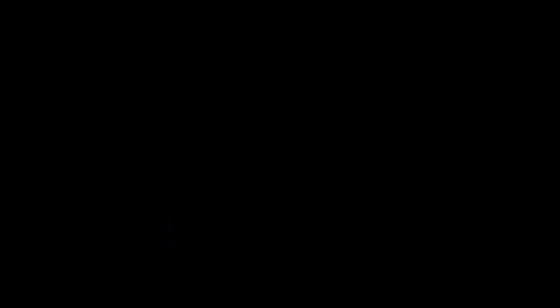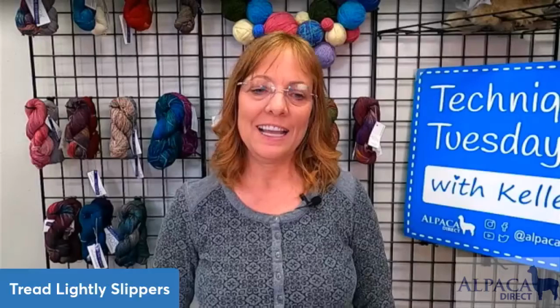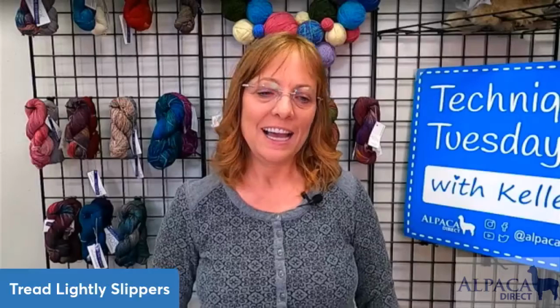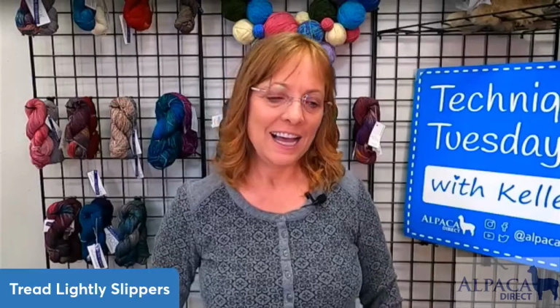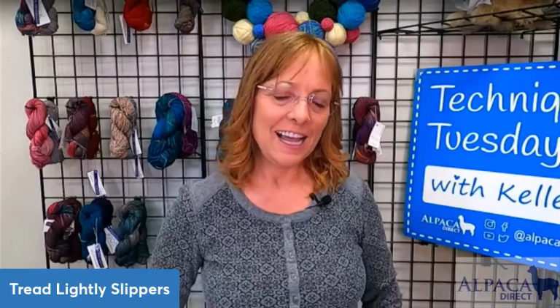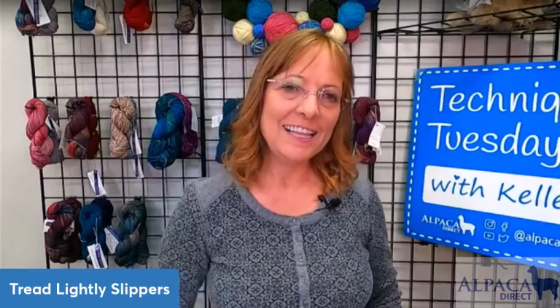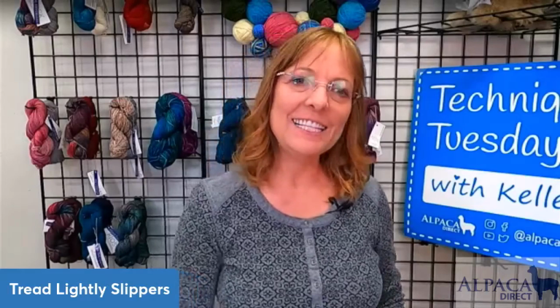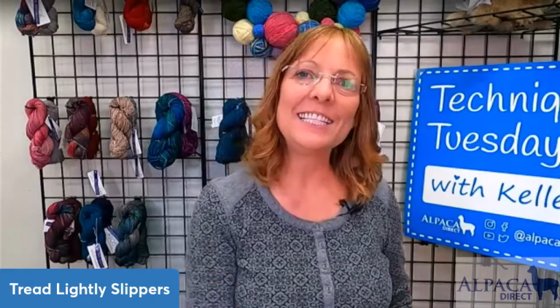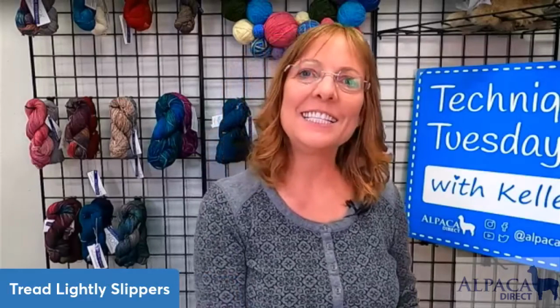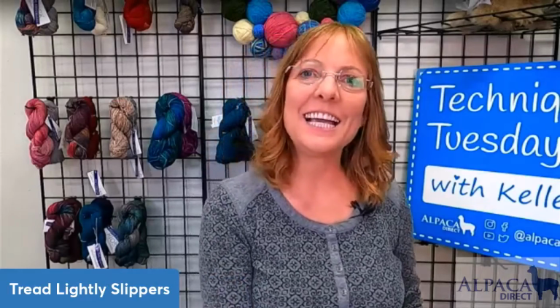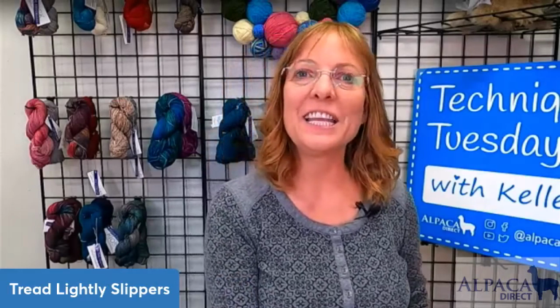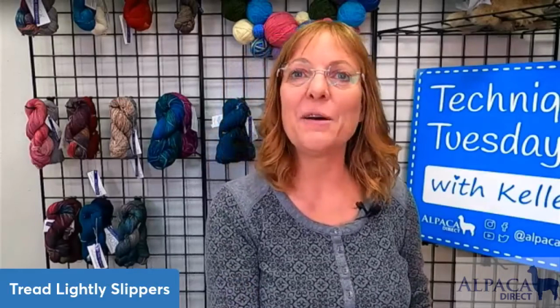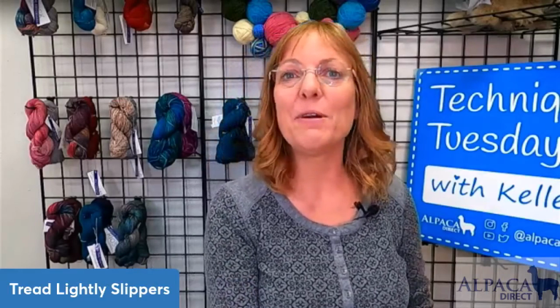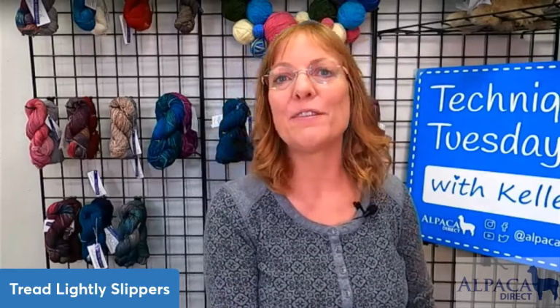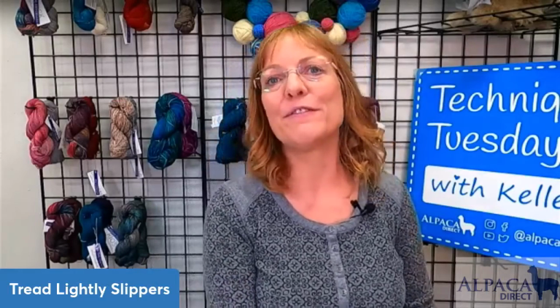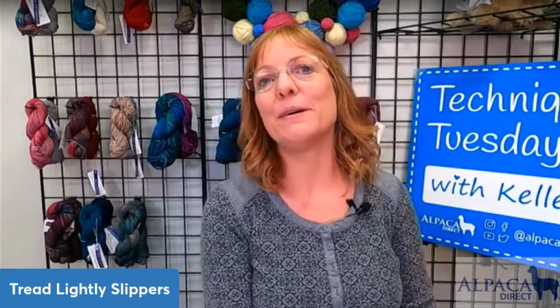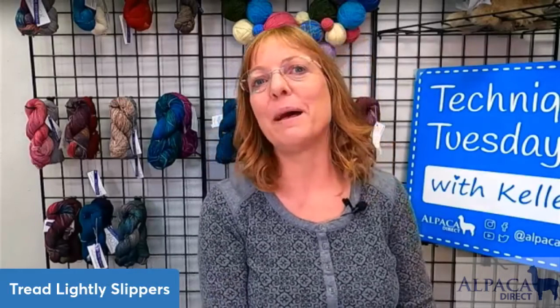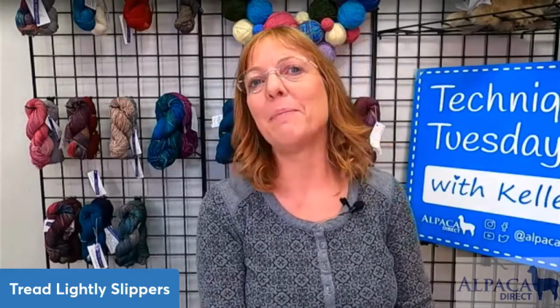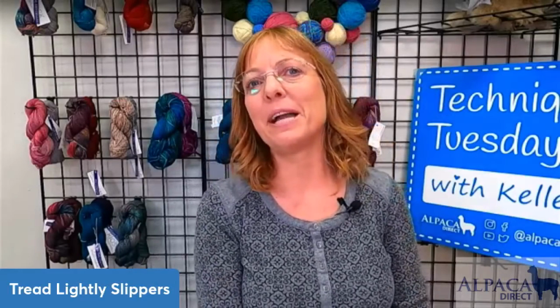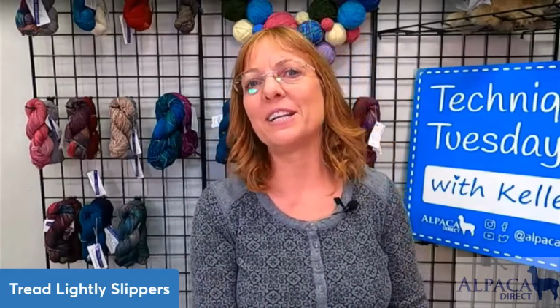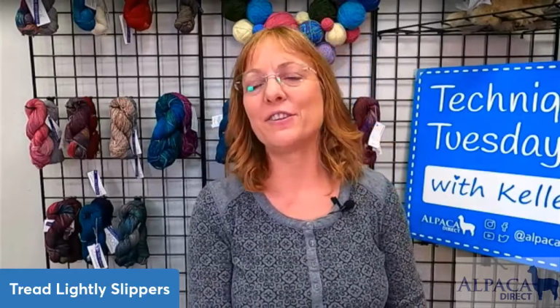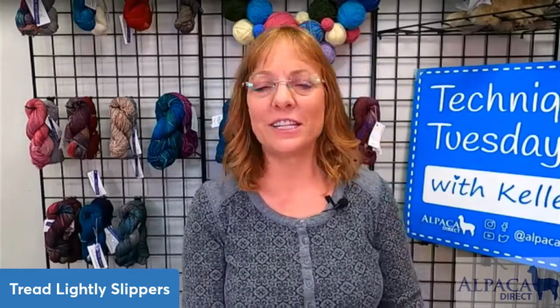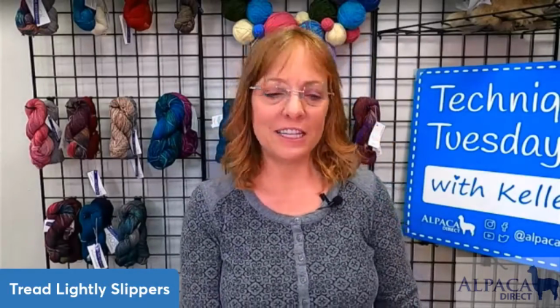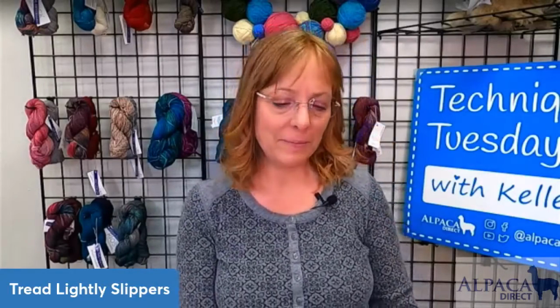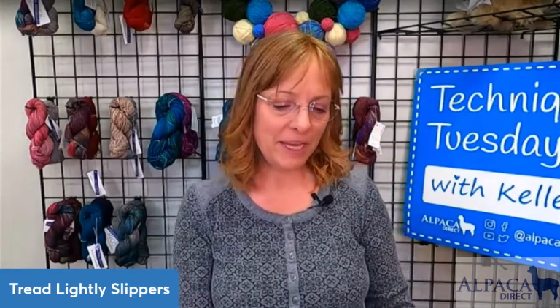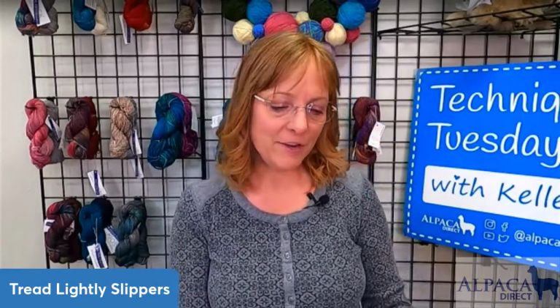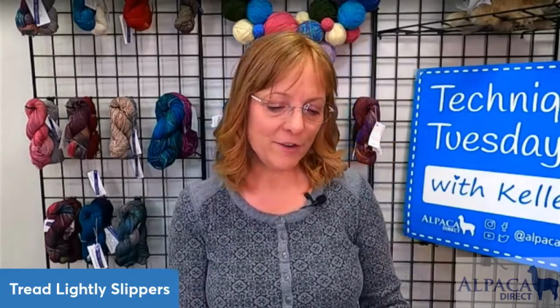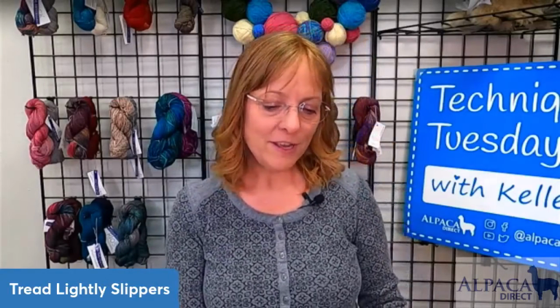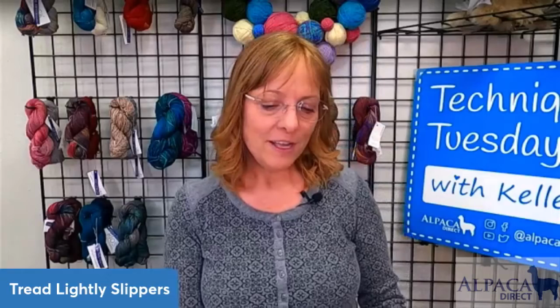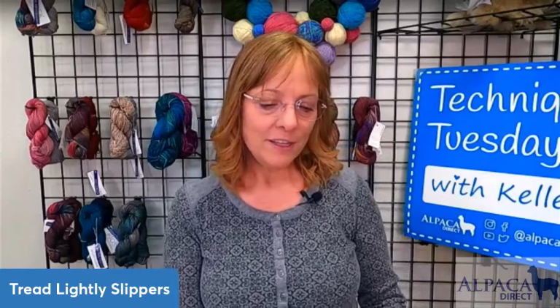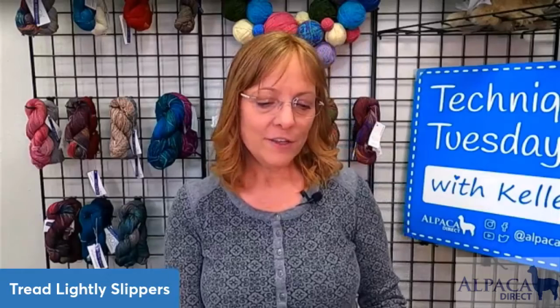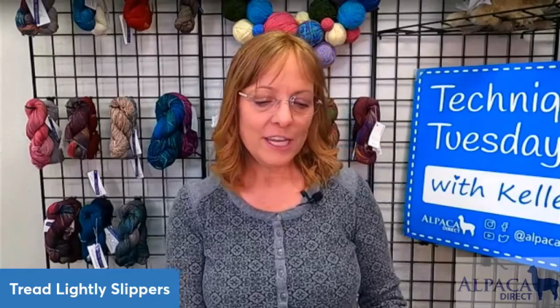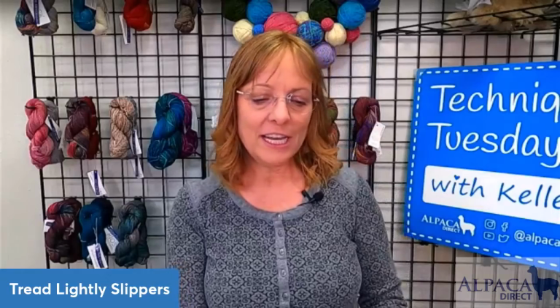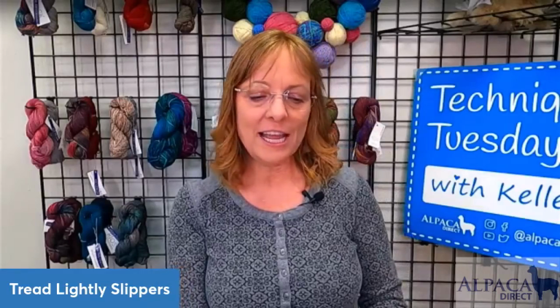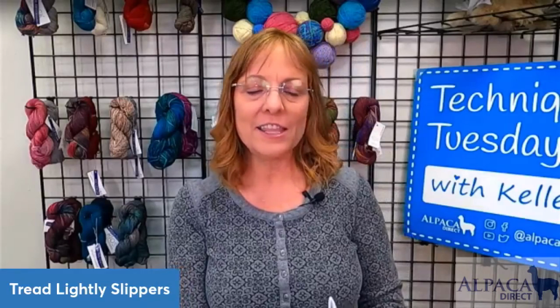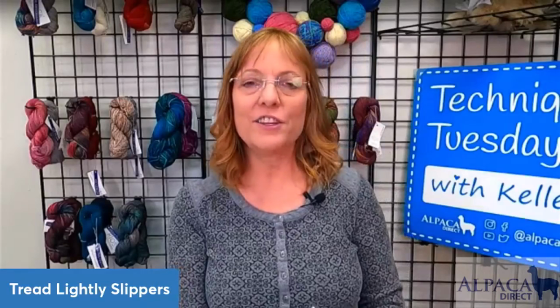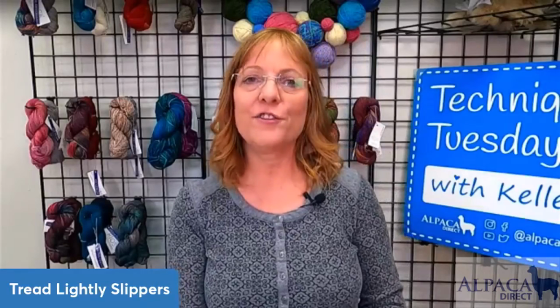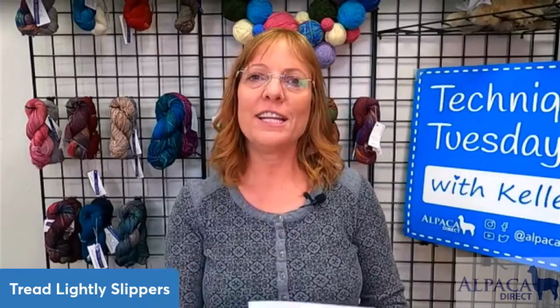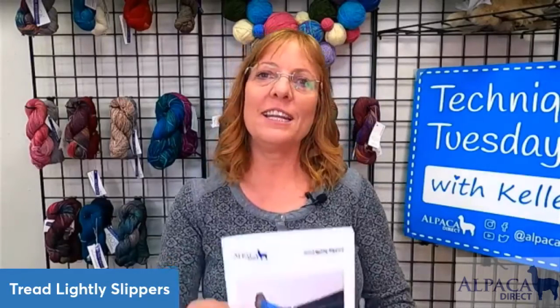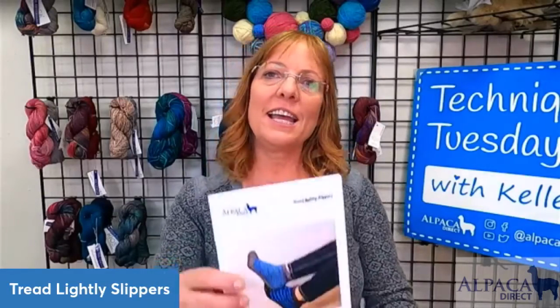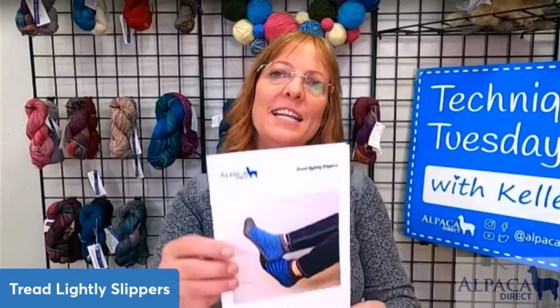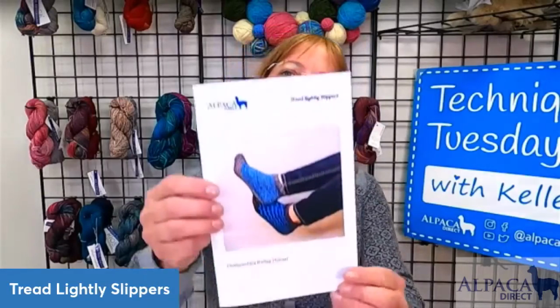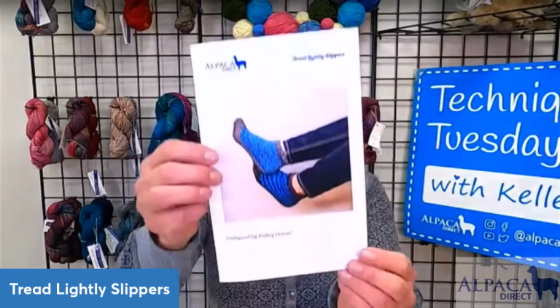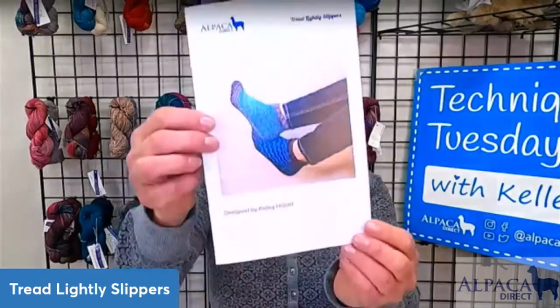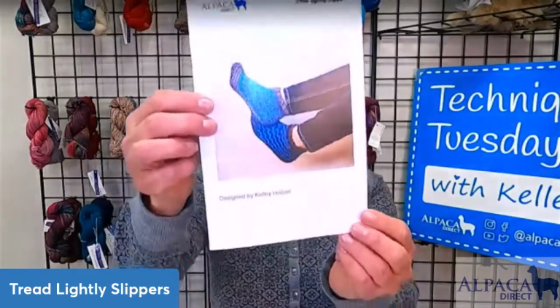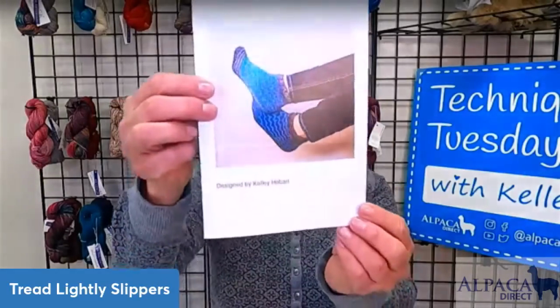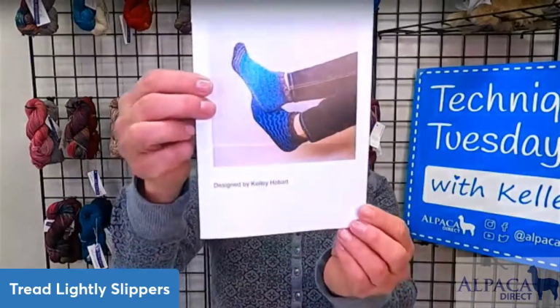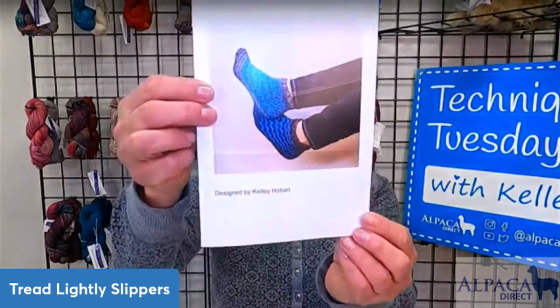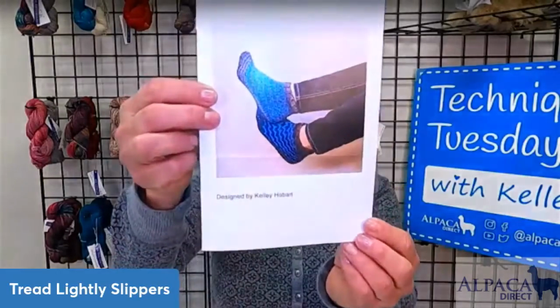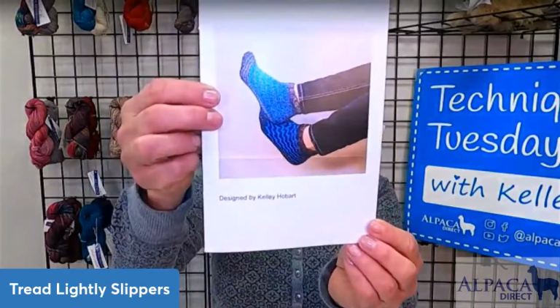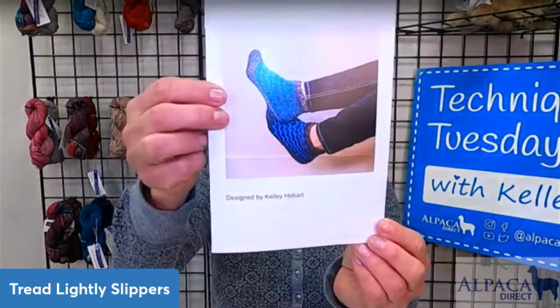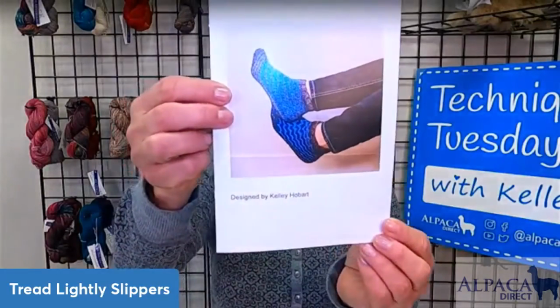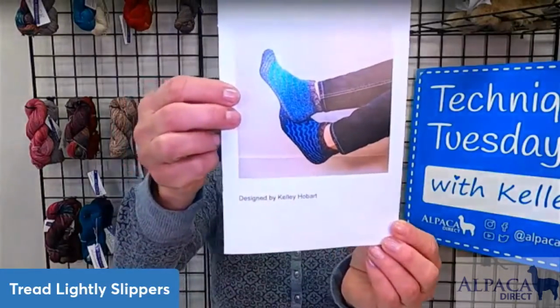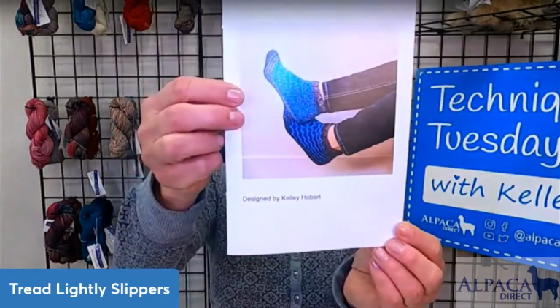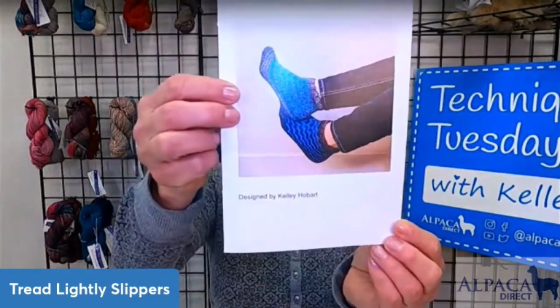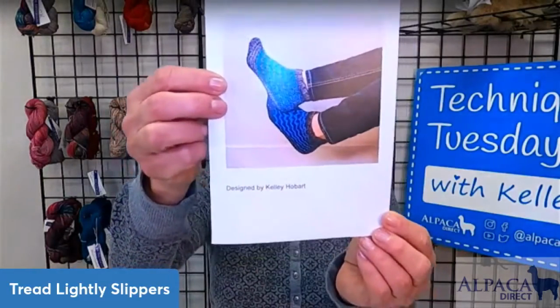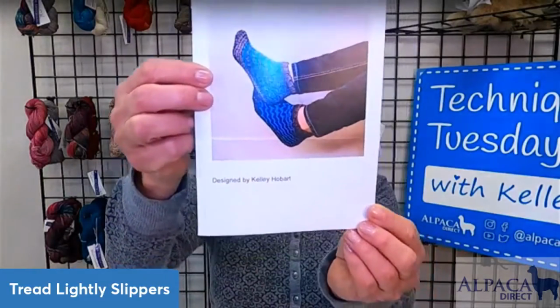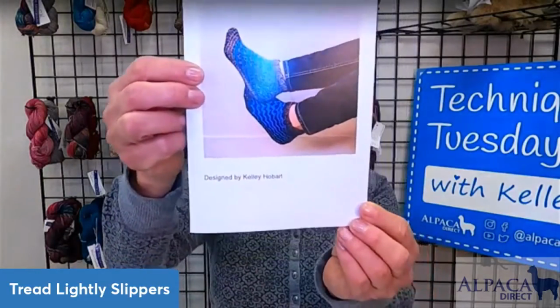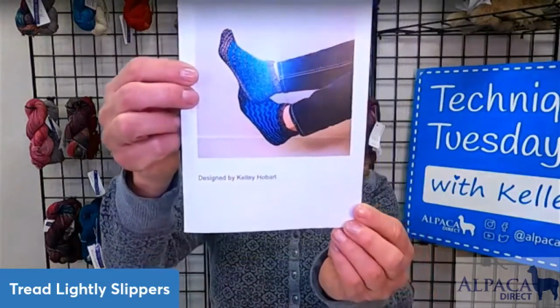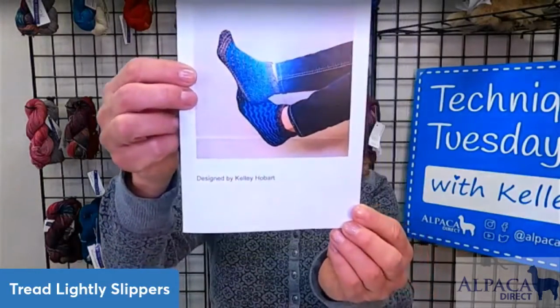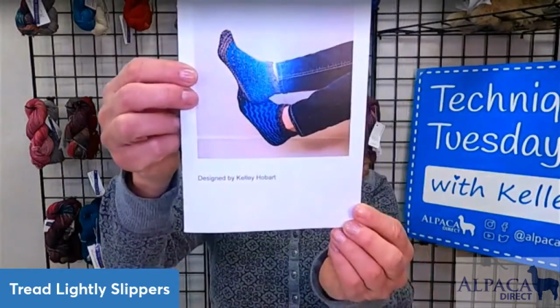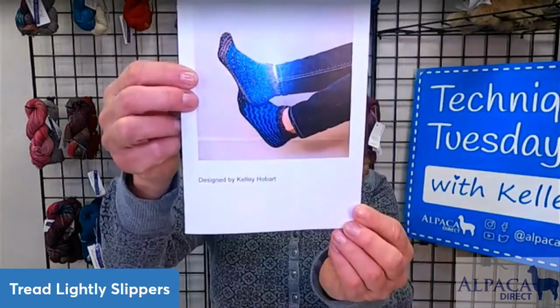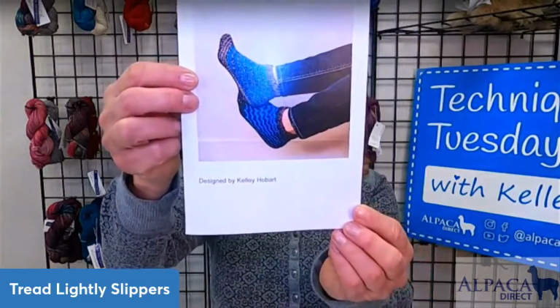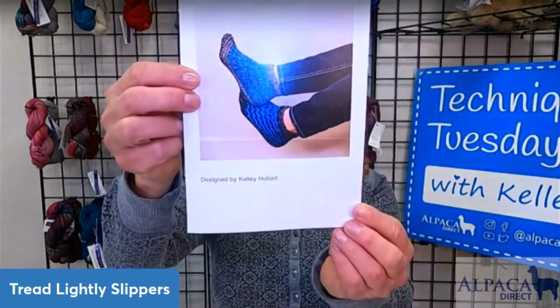Hi, this is Kelly Hilbert from Alpaca Direct, and I'm here looking at the Tread Lightly Slippers, which is our Knit Club project.